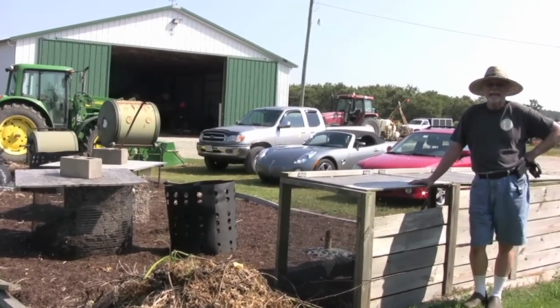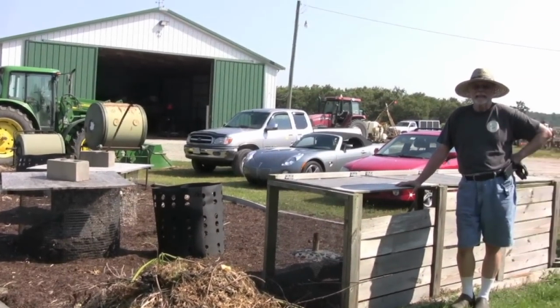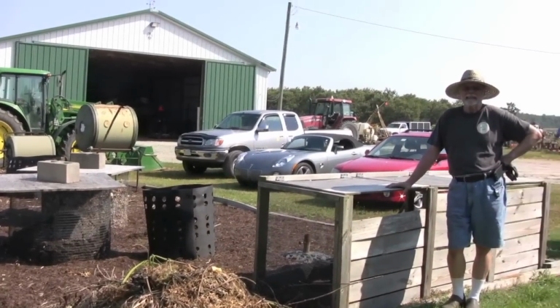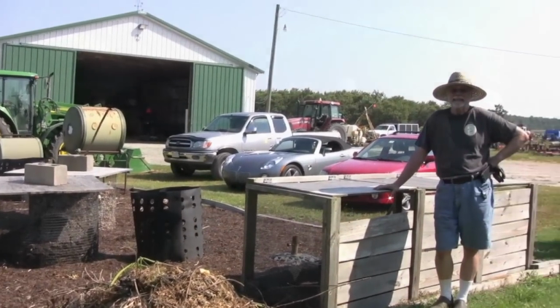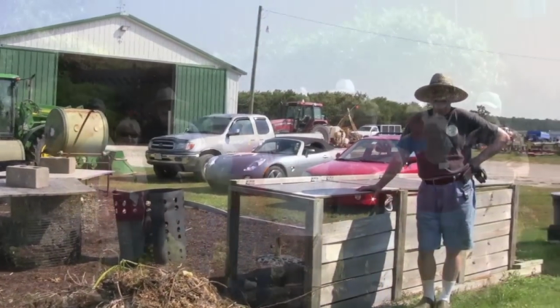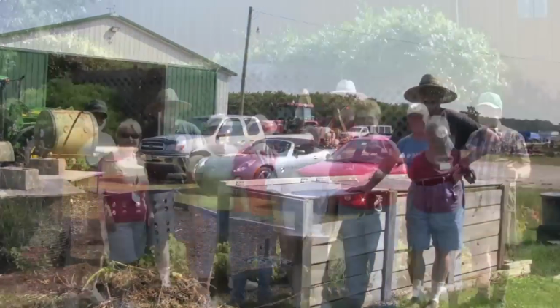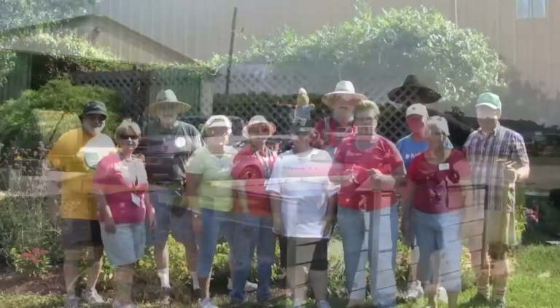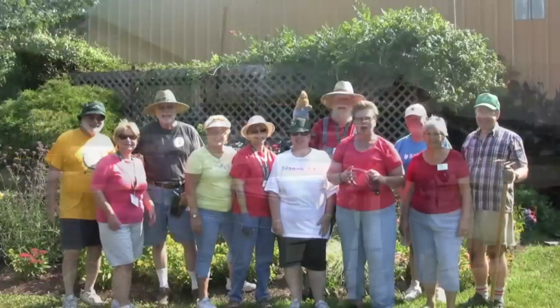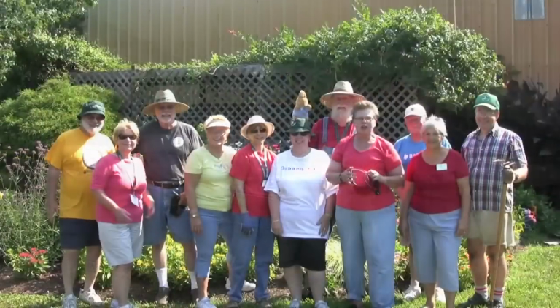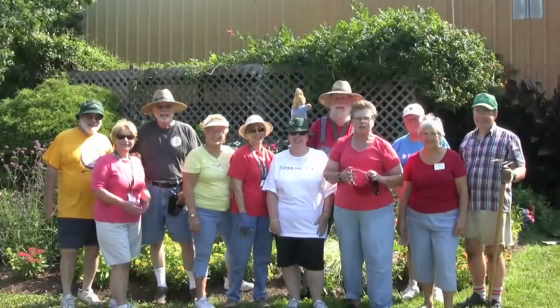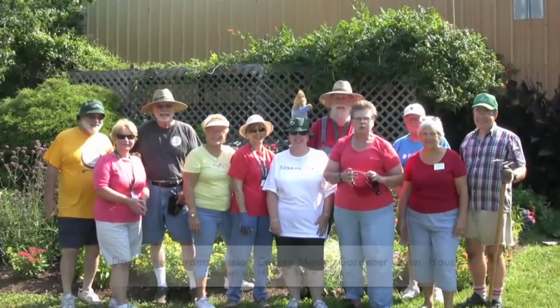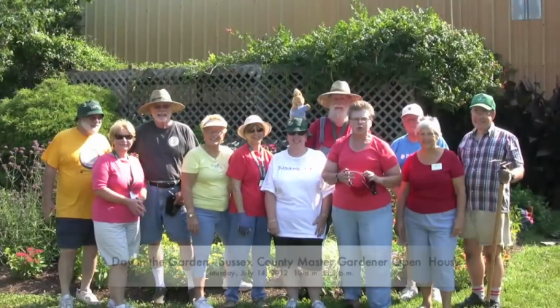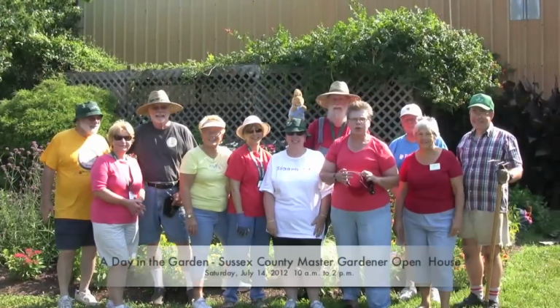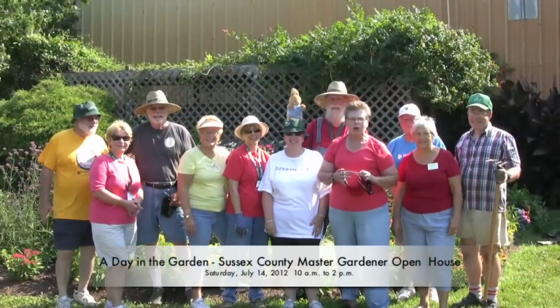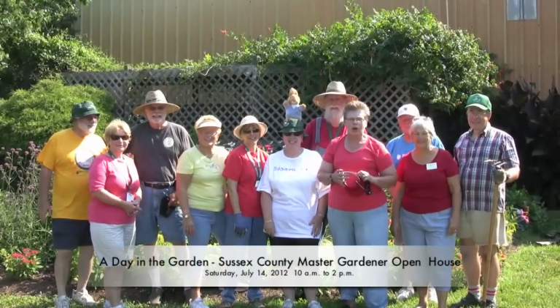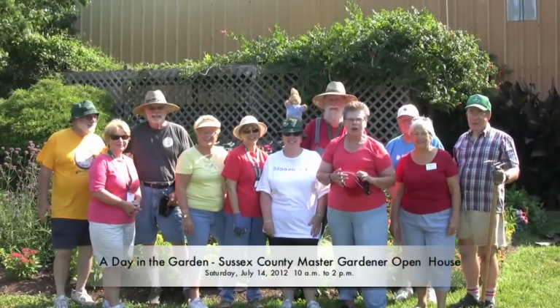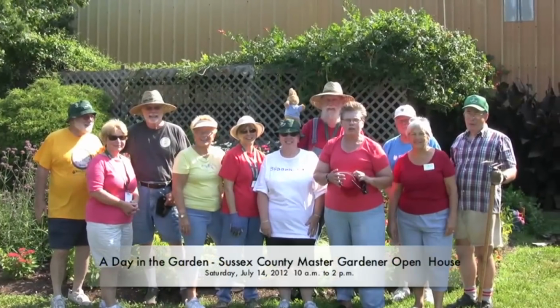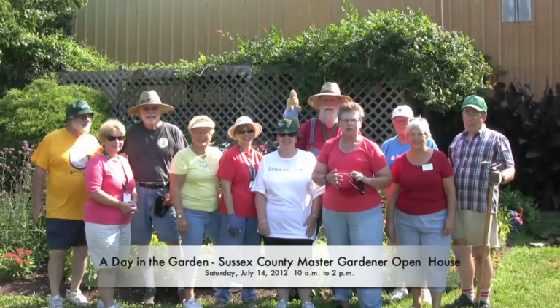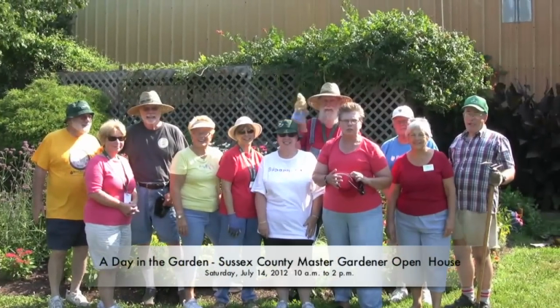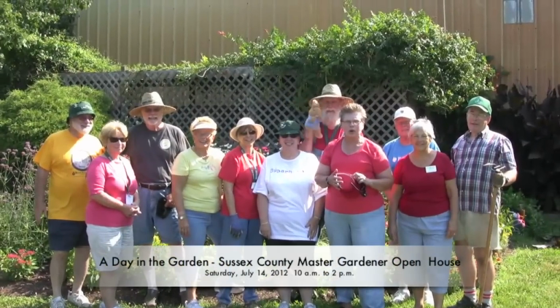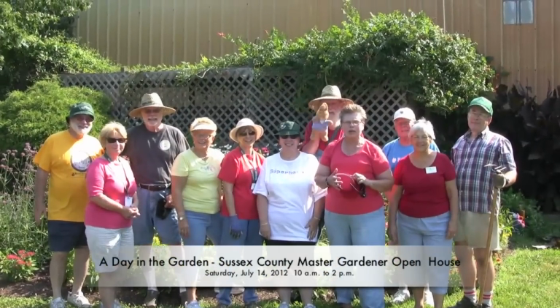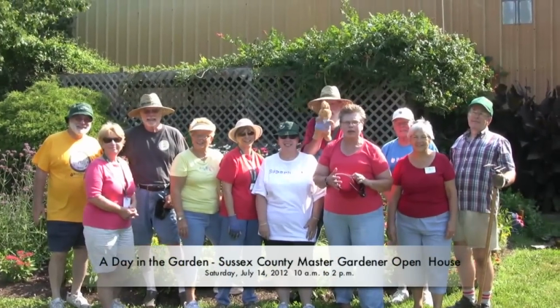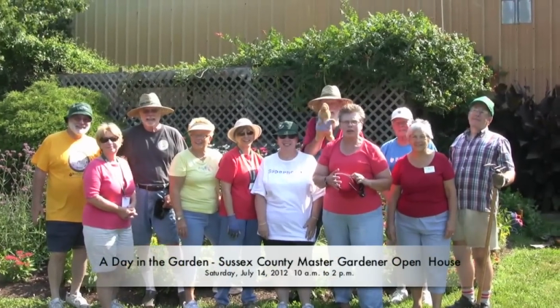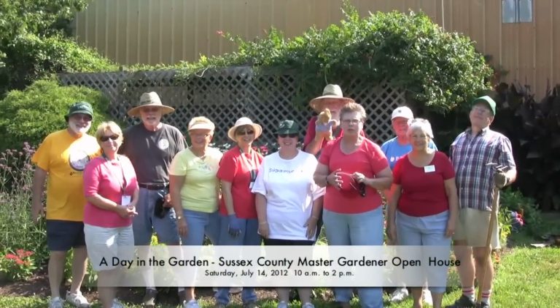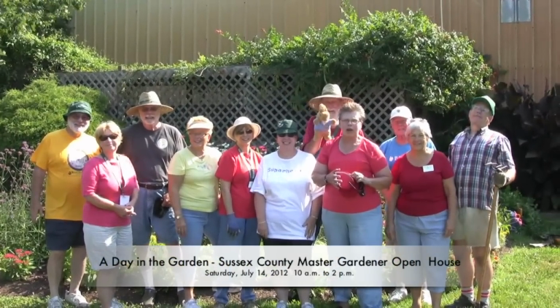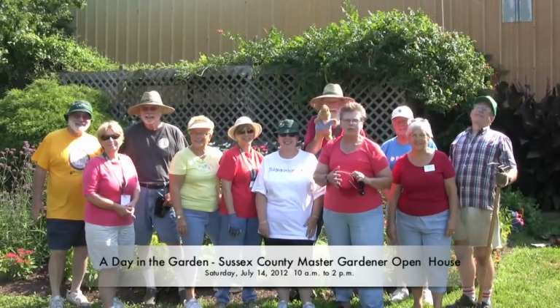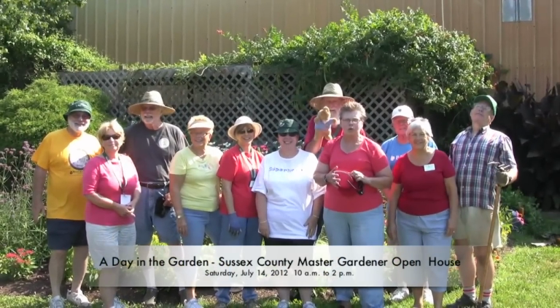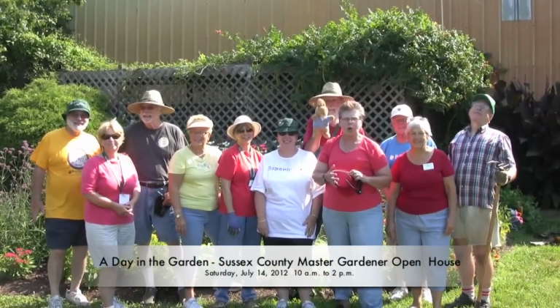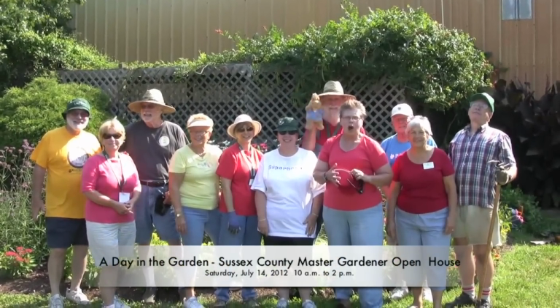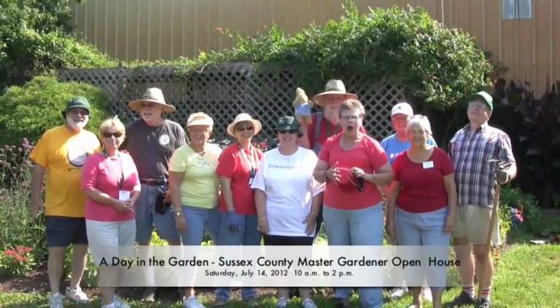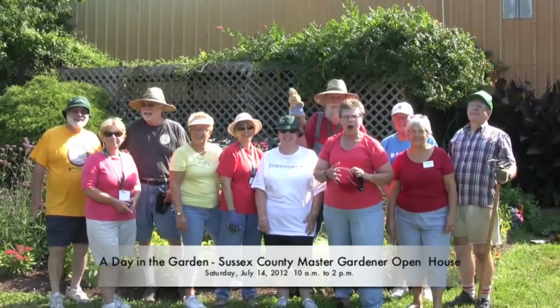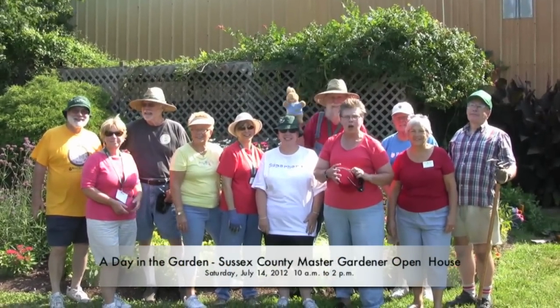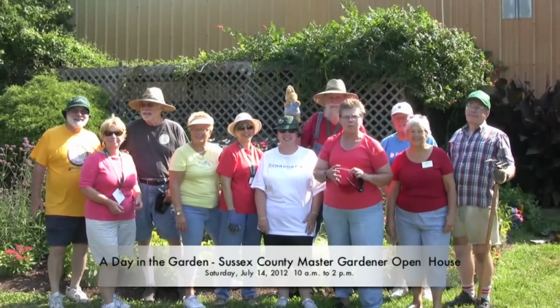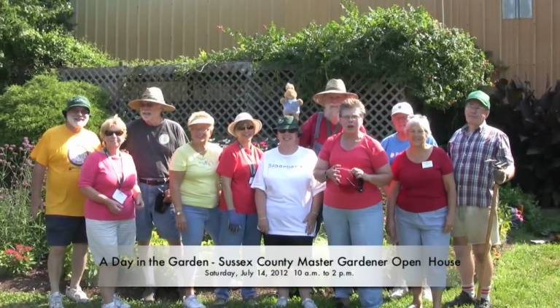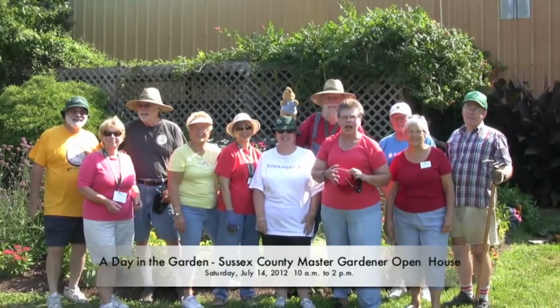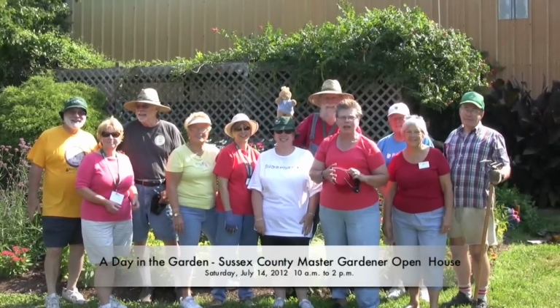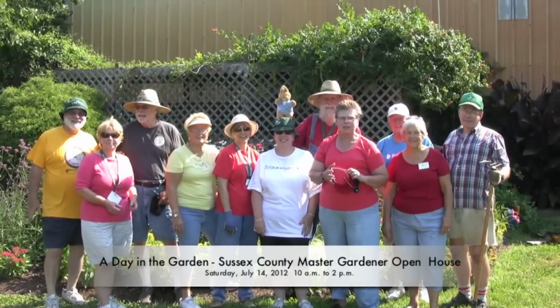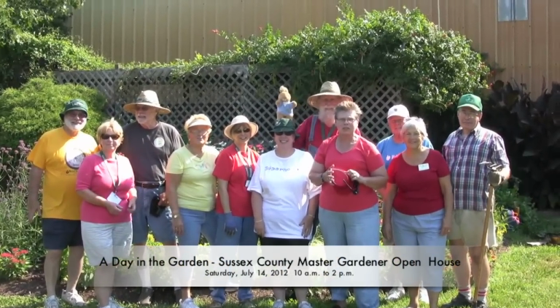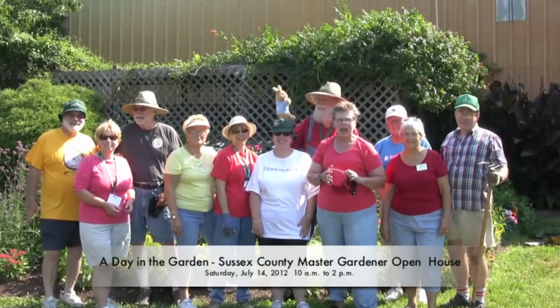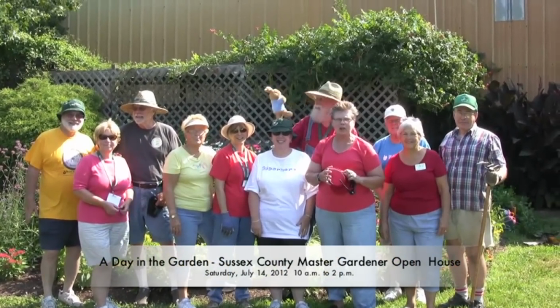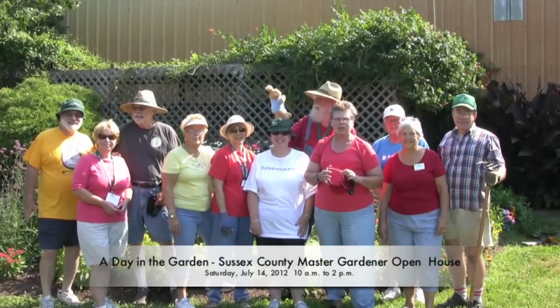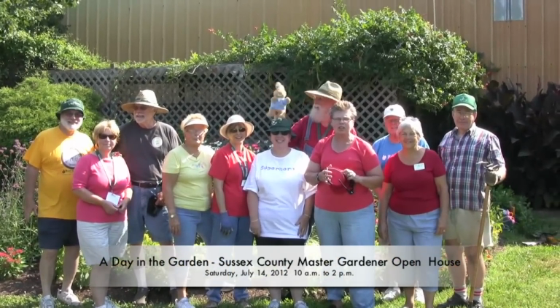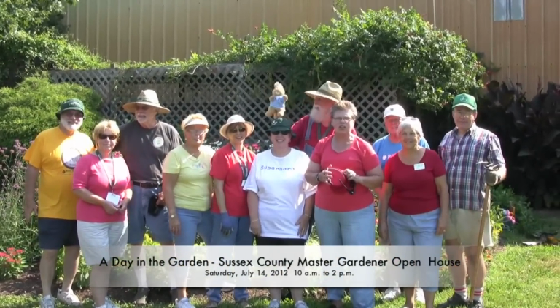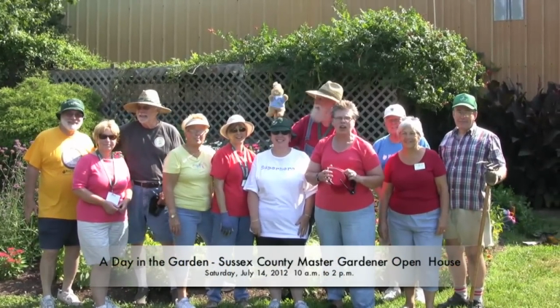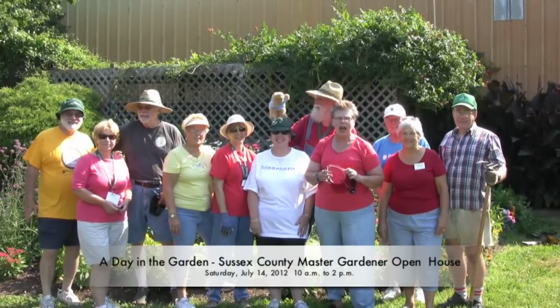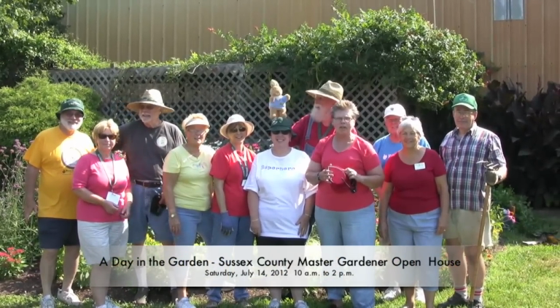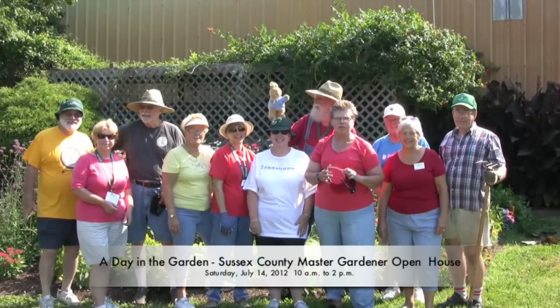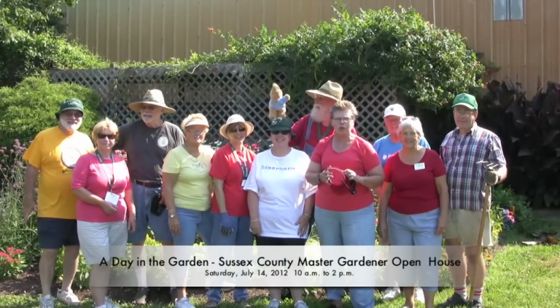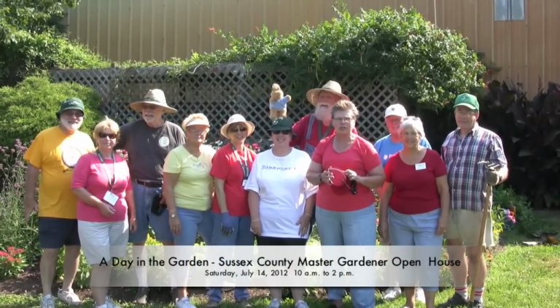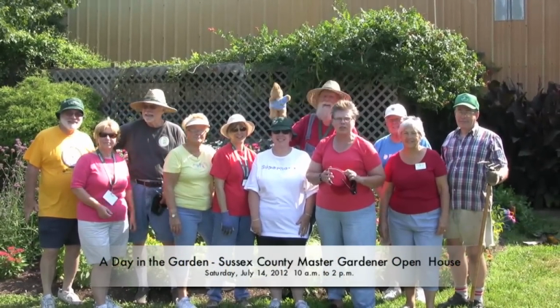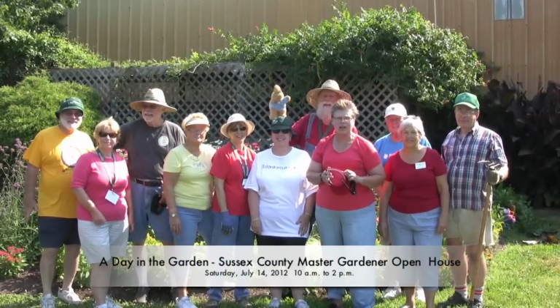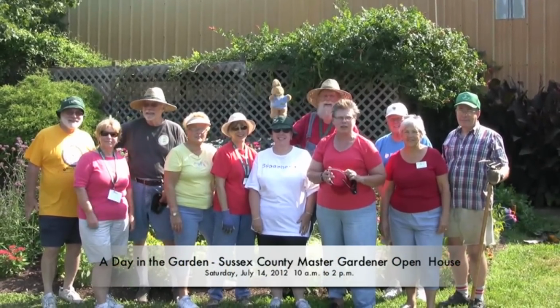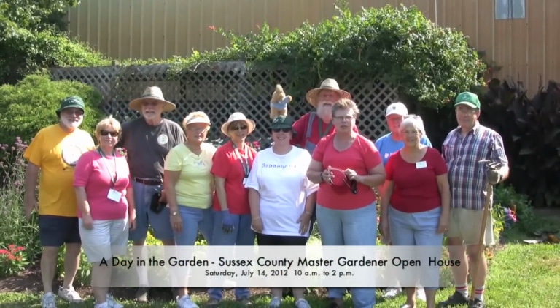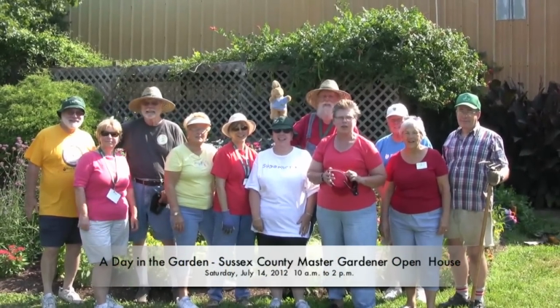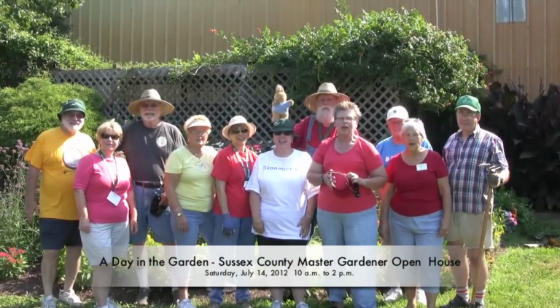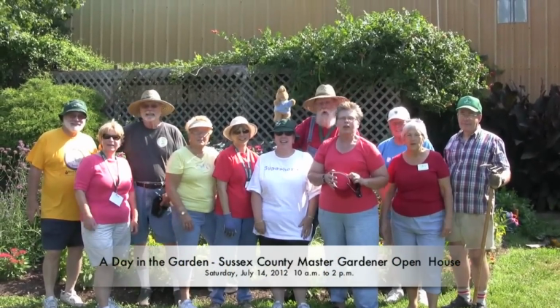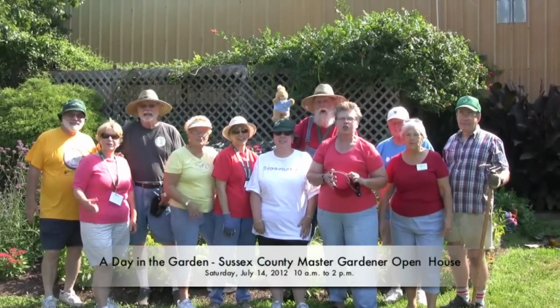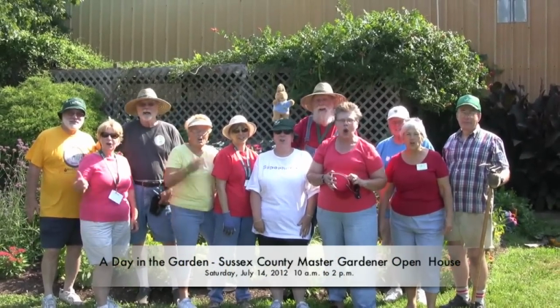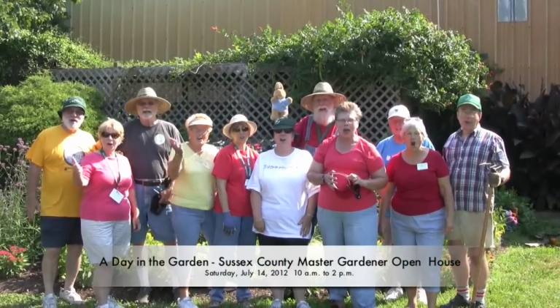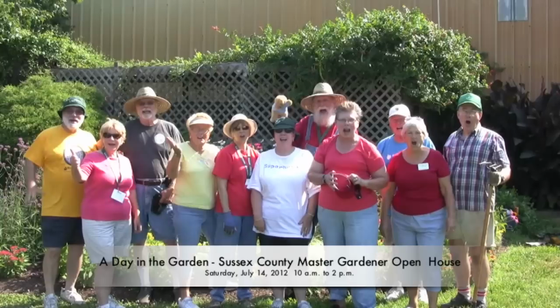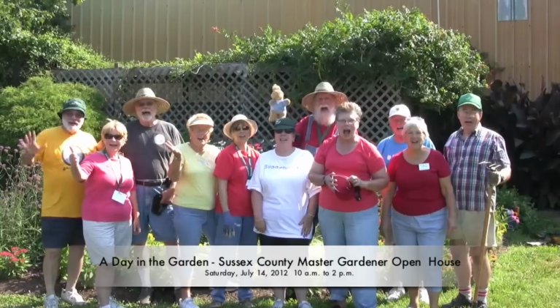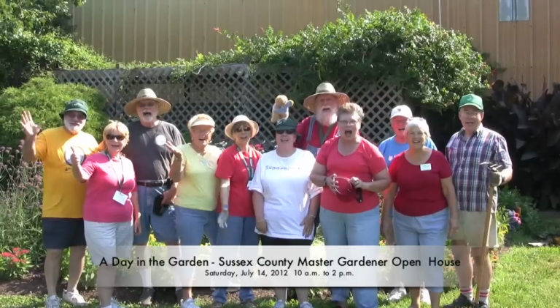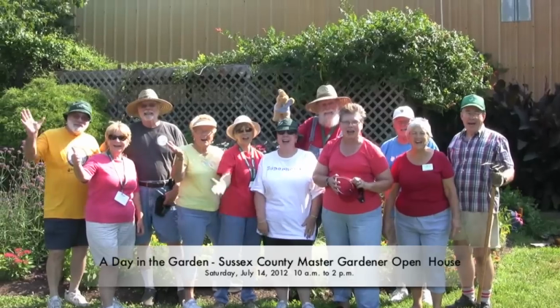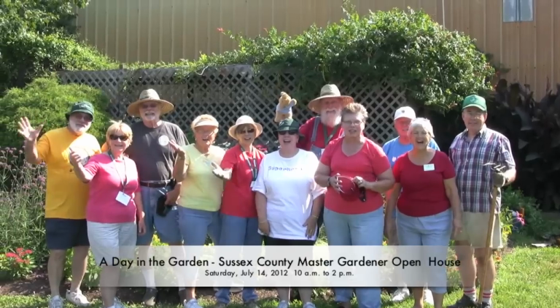Hey Master Gardeners, we're in our garden this morning getting ready for our open house, Saturday July 14th. Join us!